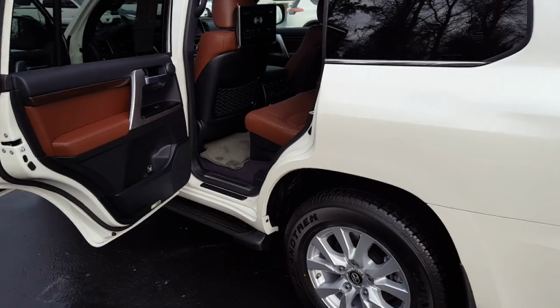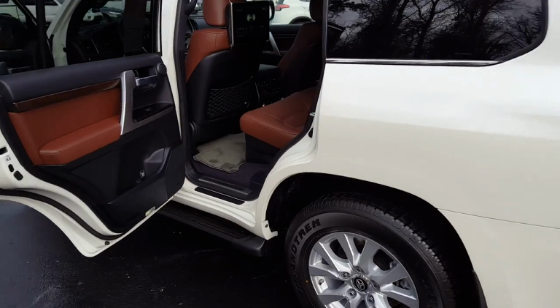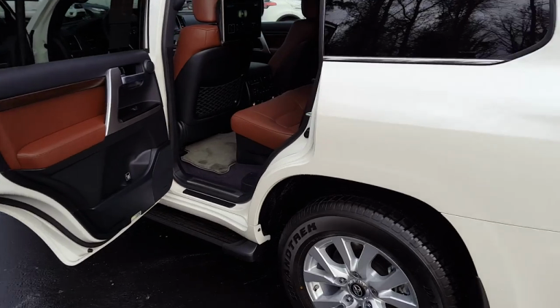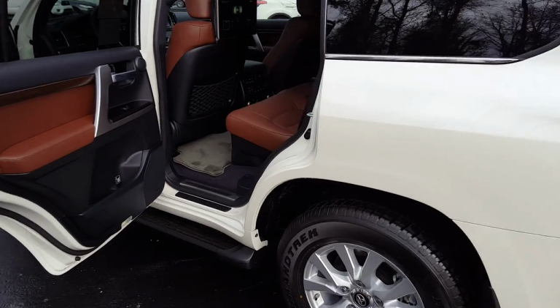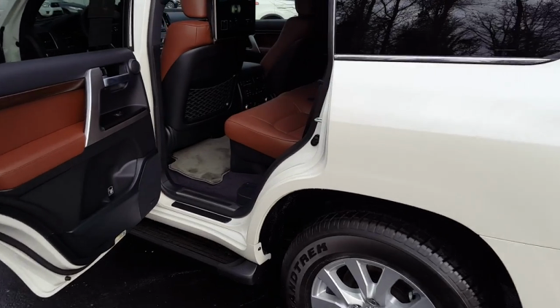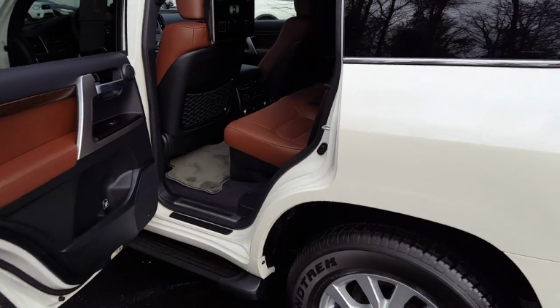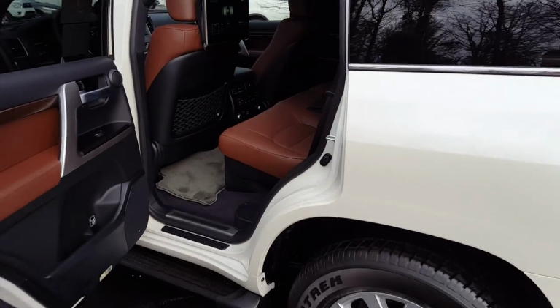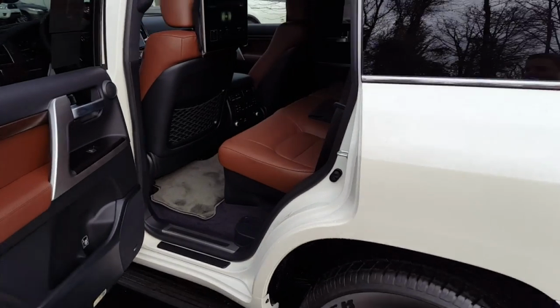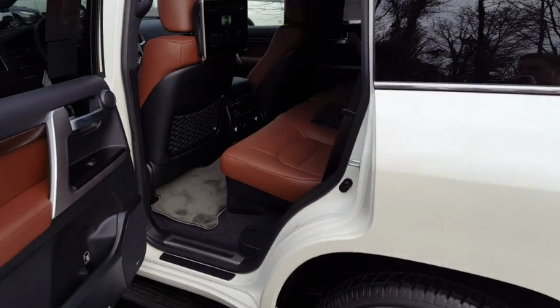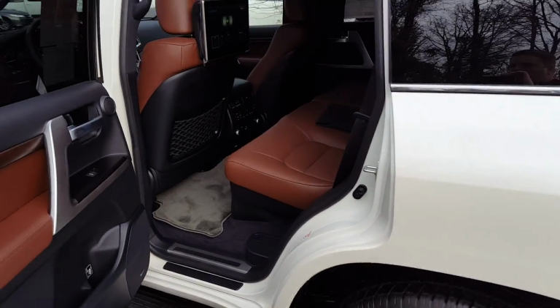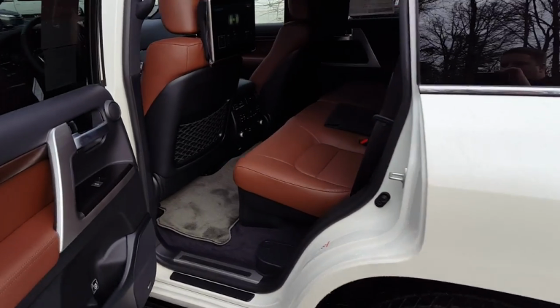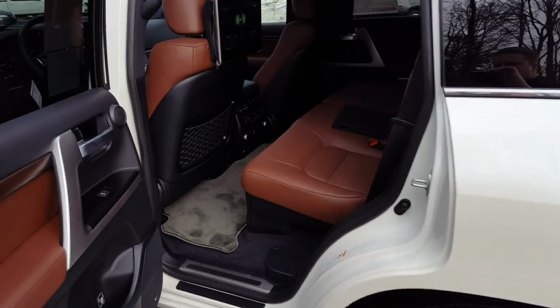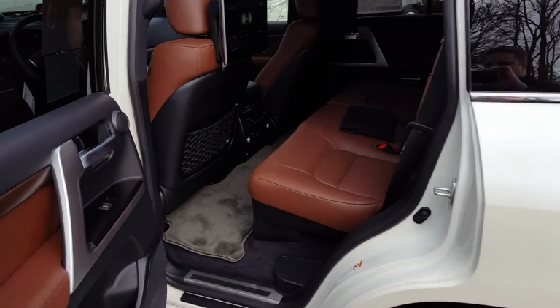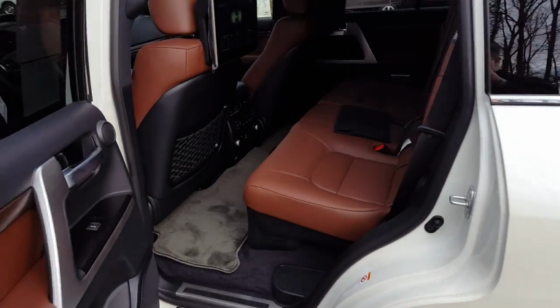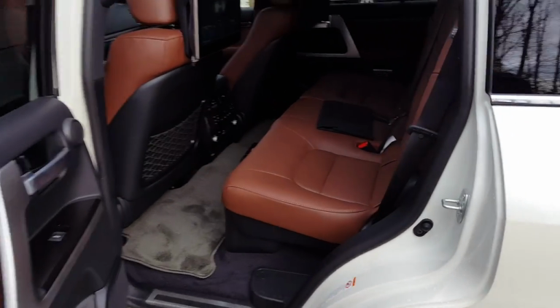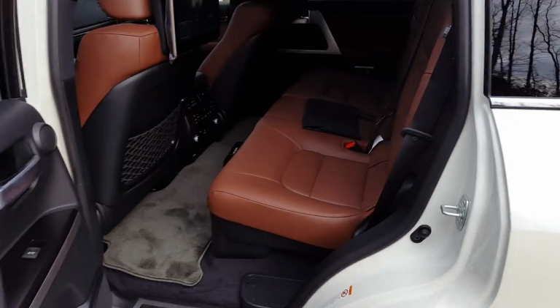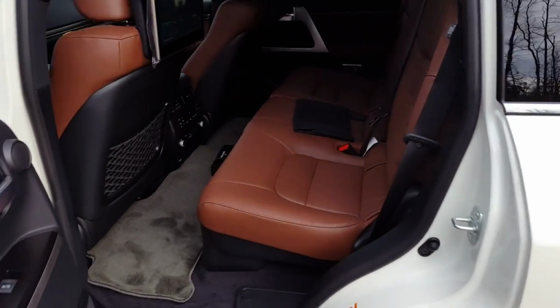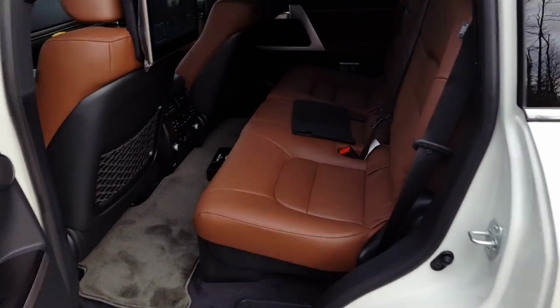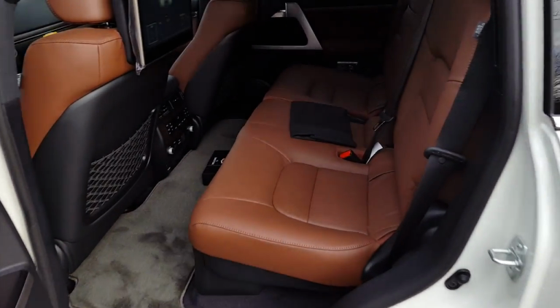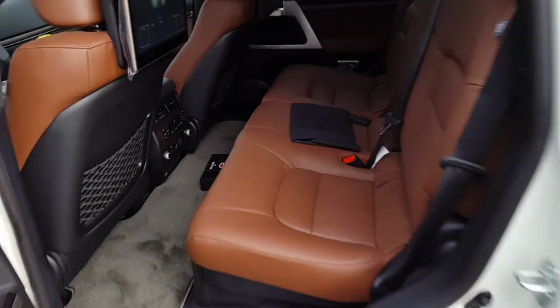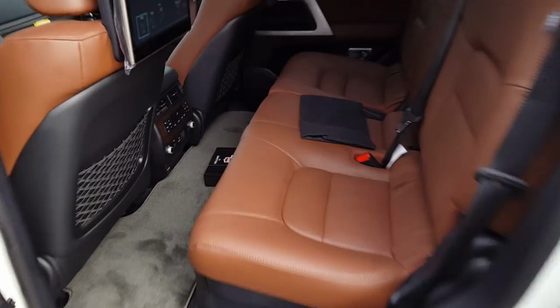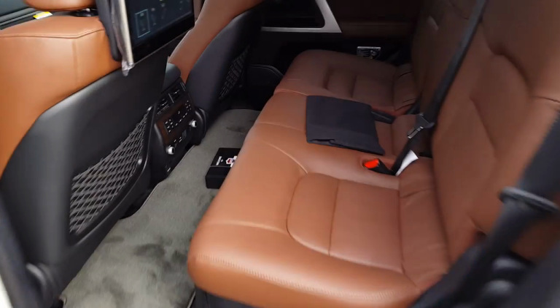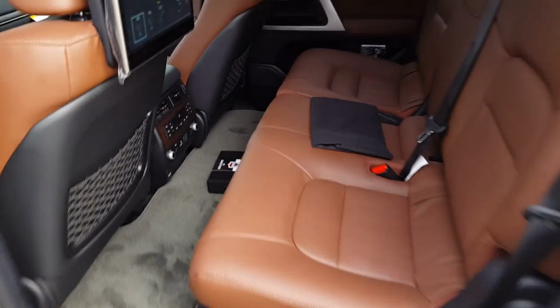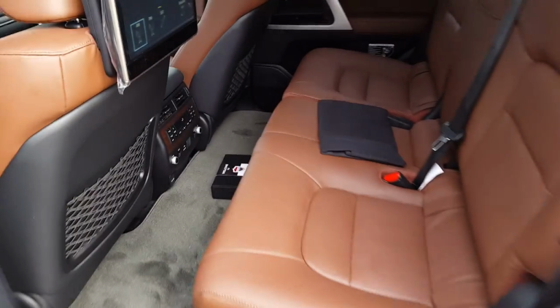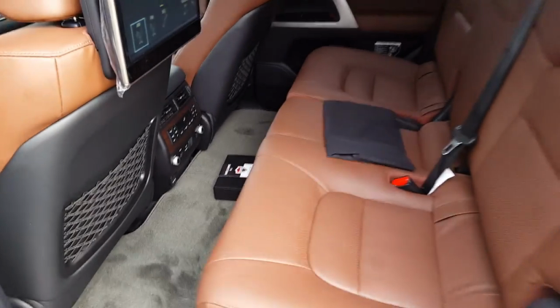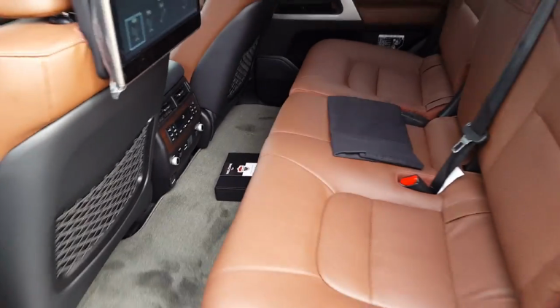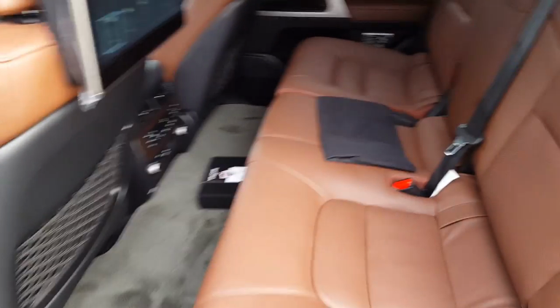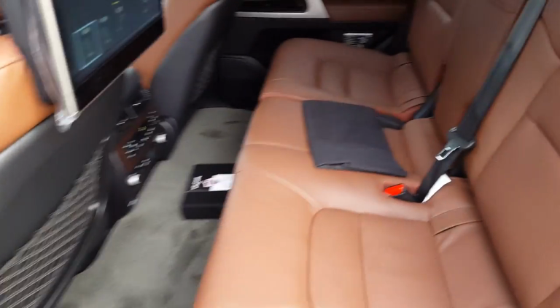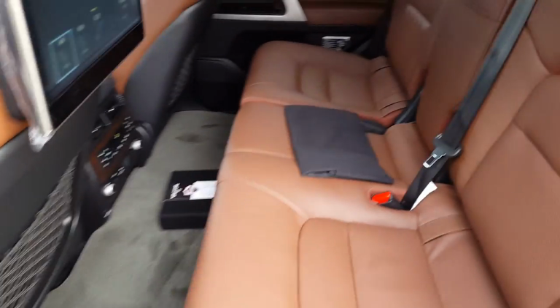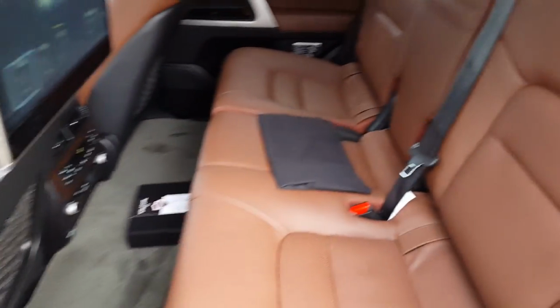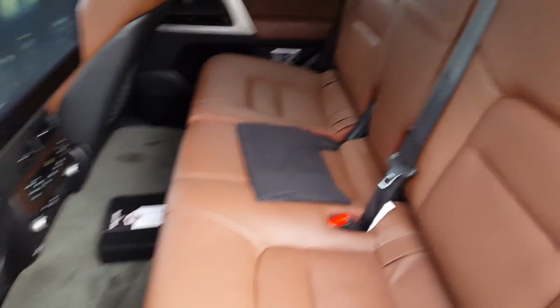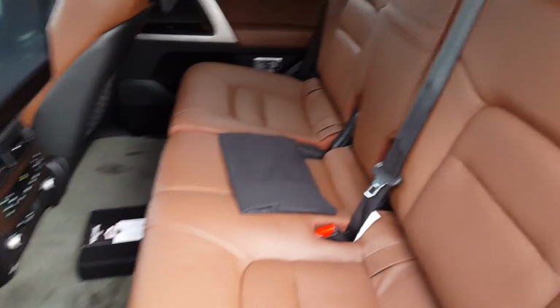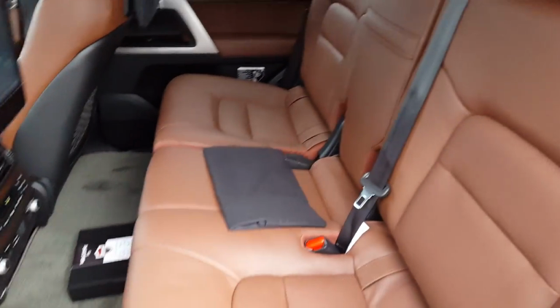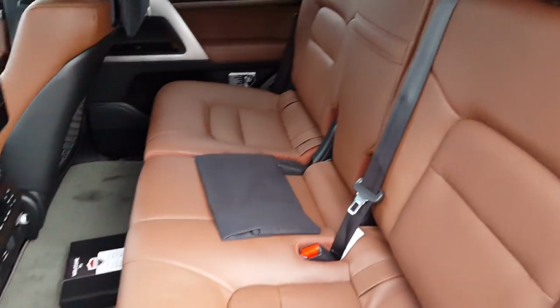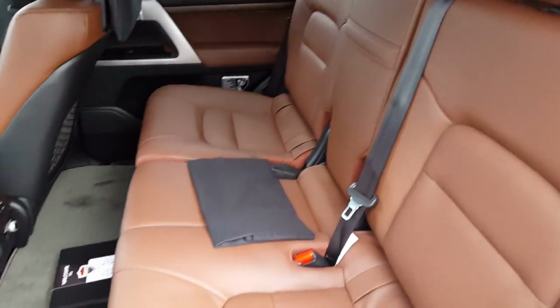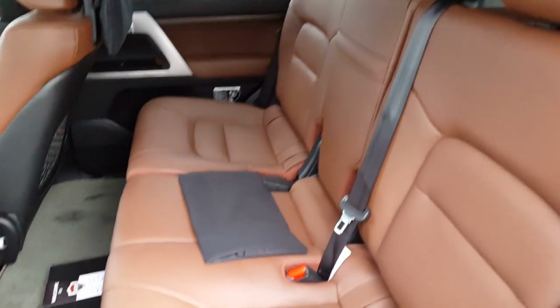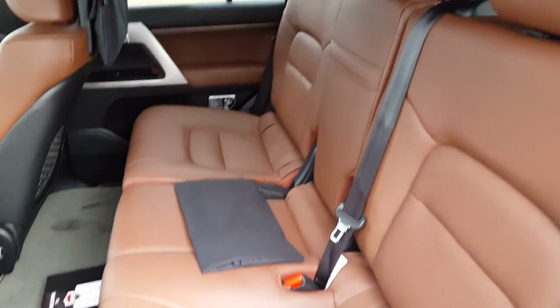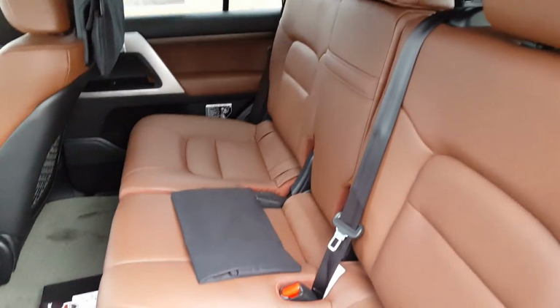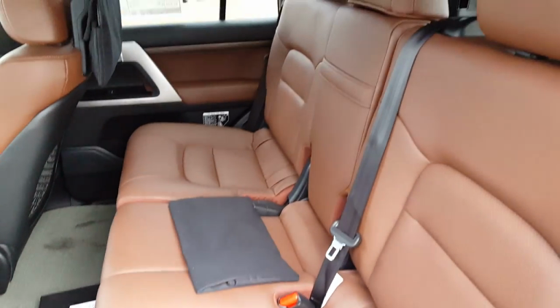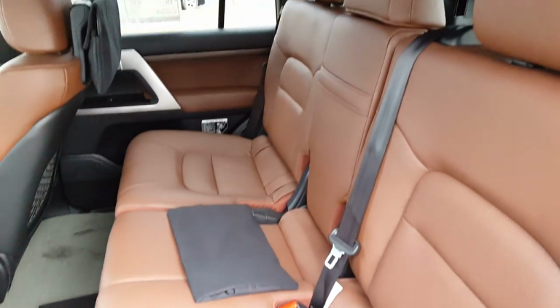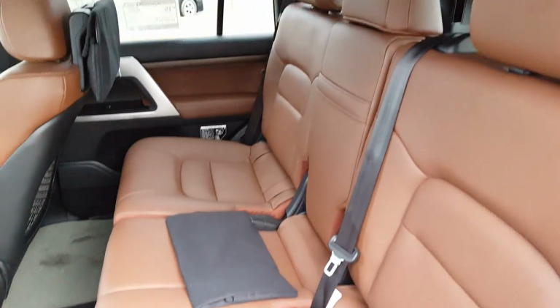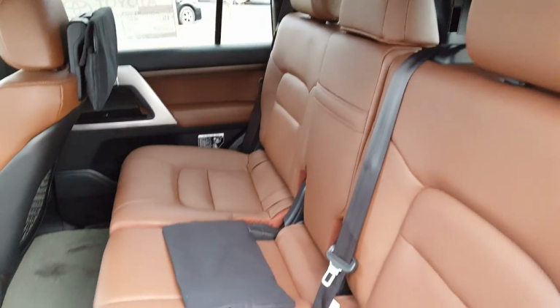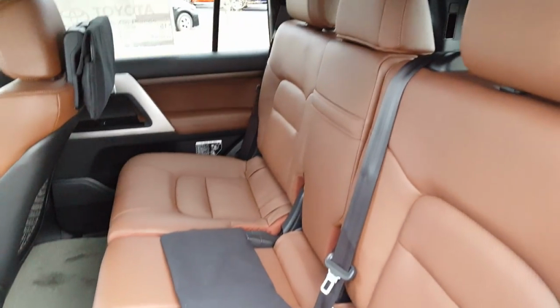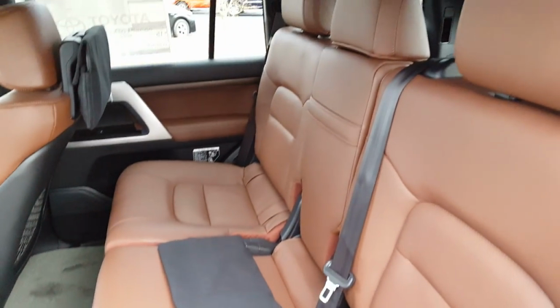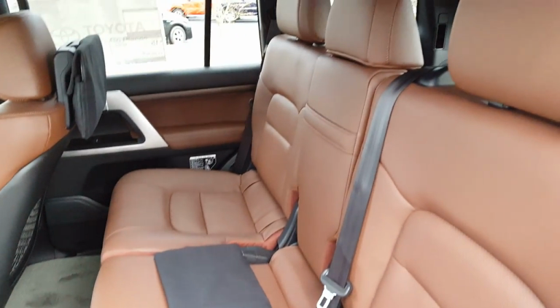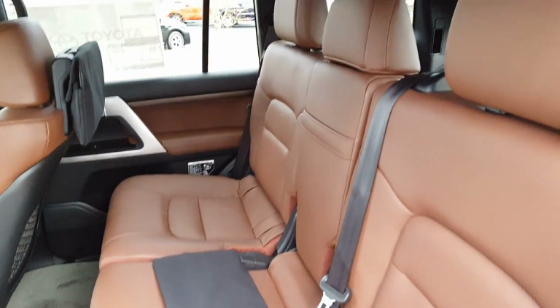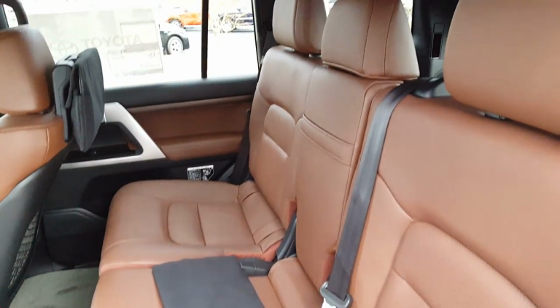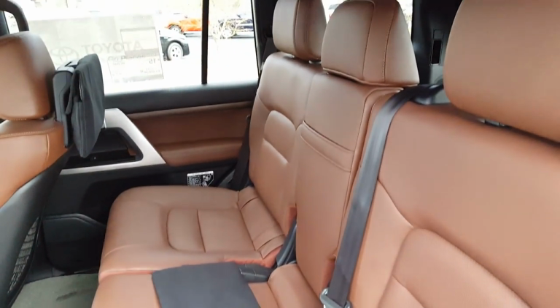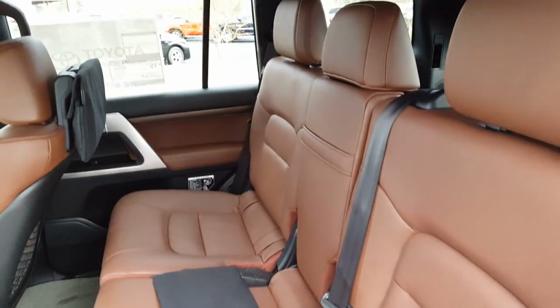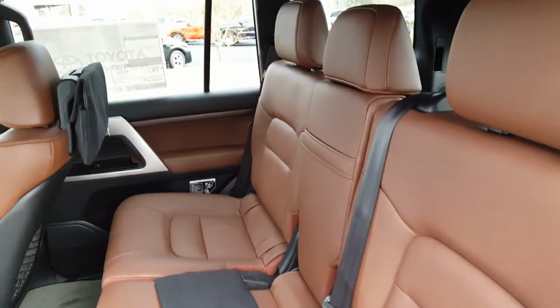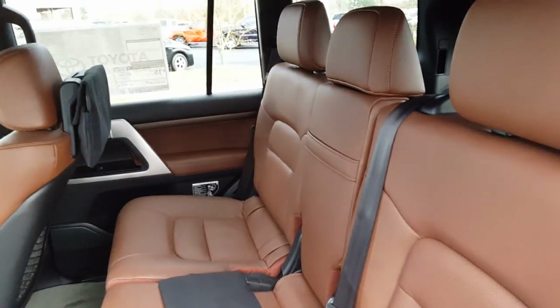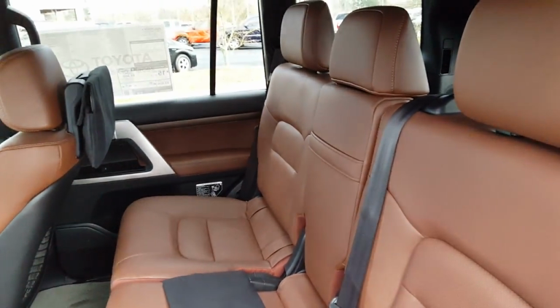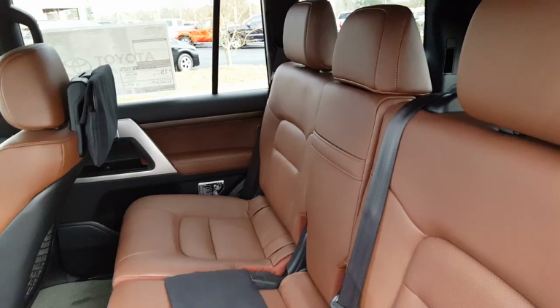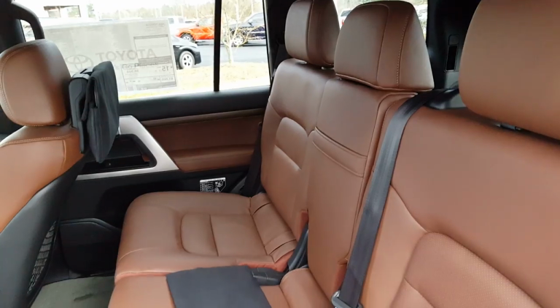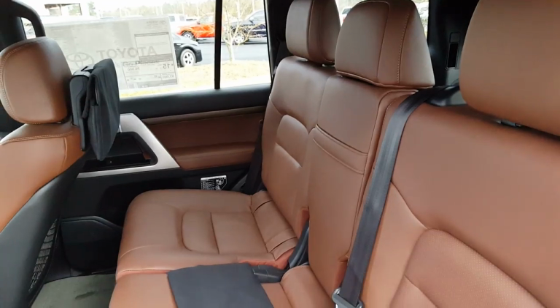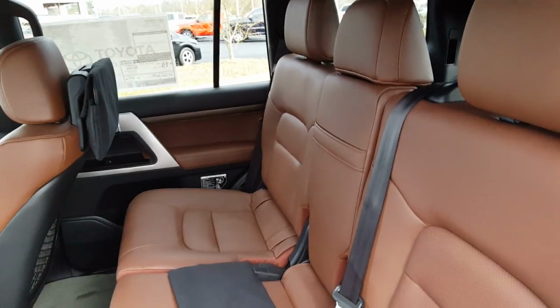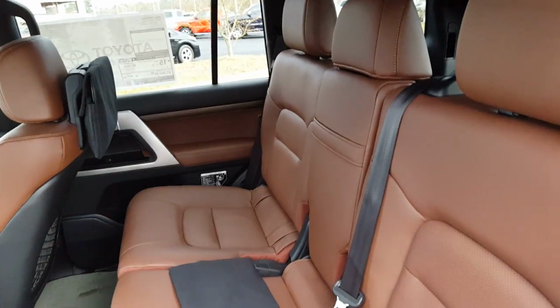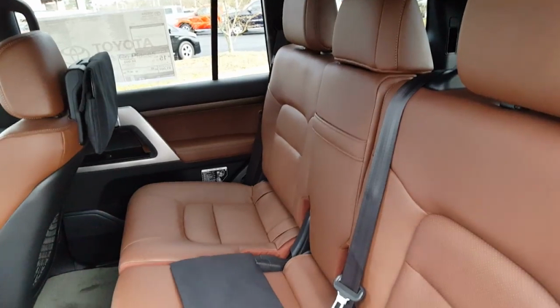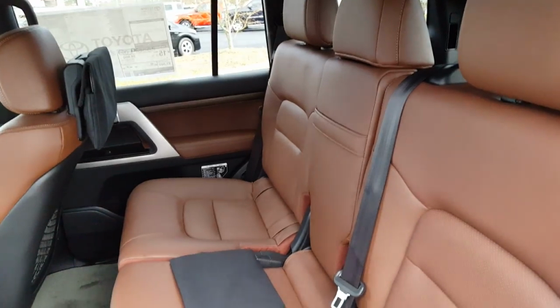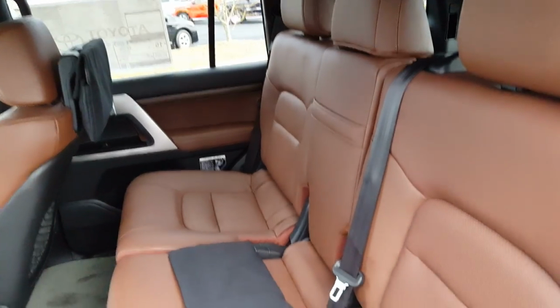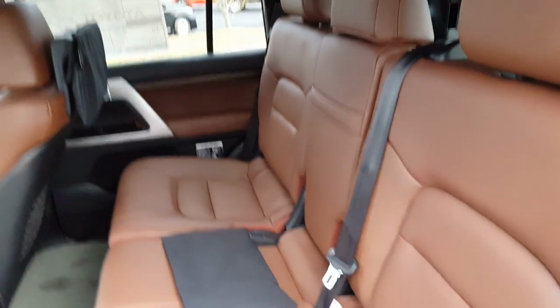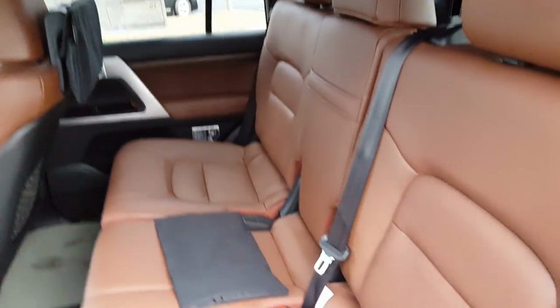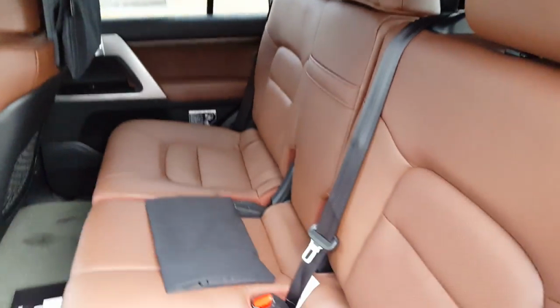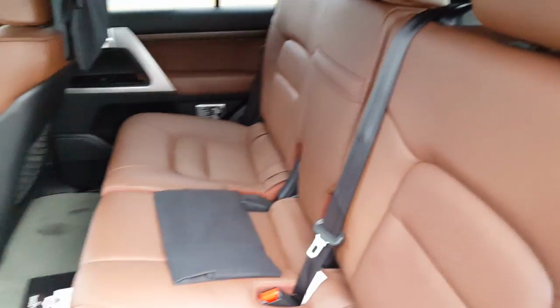It has a darker interior than the 1794 edition Tundra you have, sir, but it is beautiful.